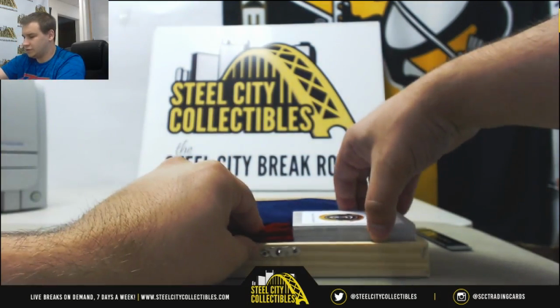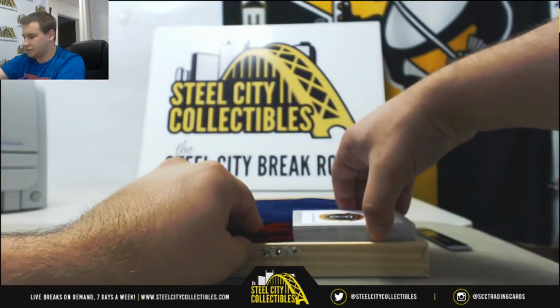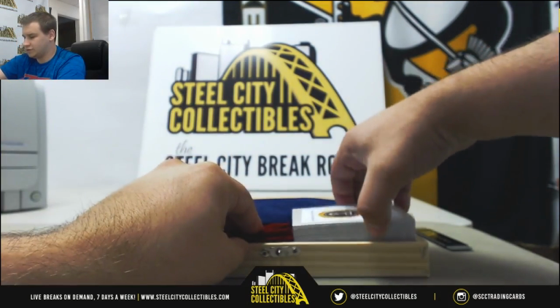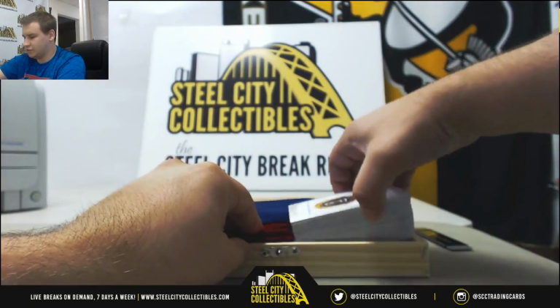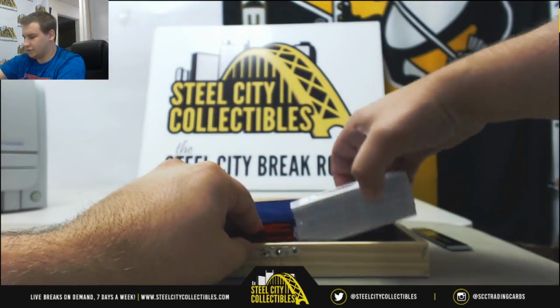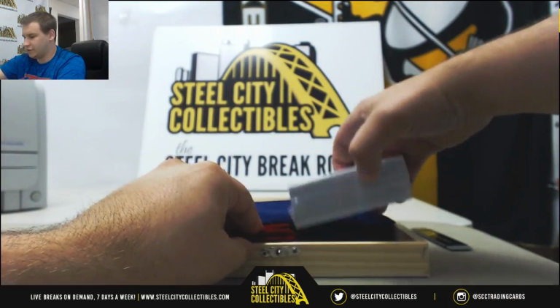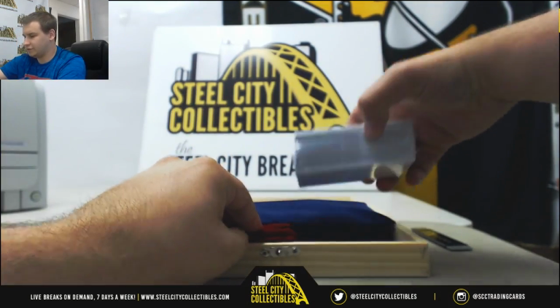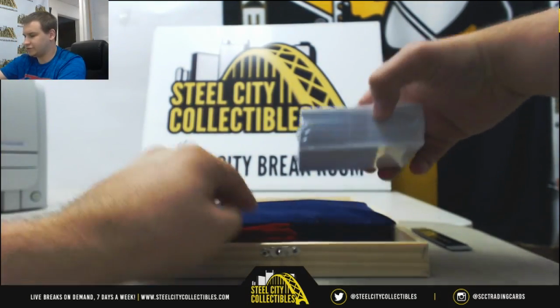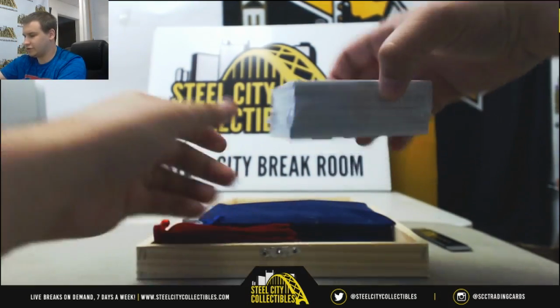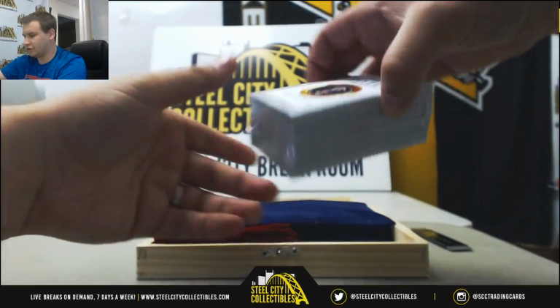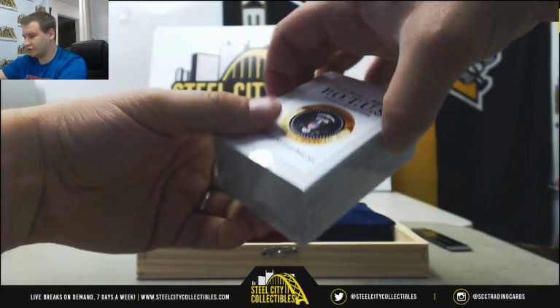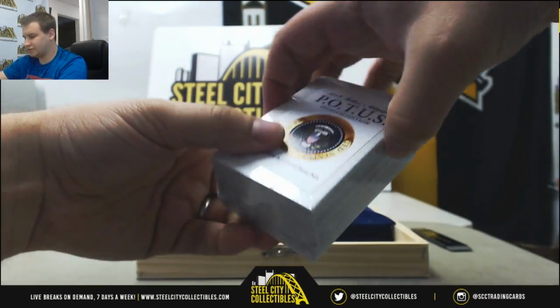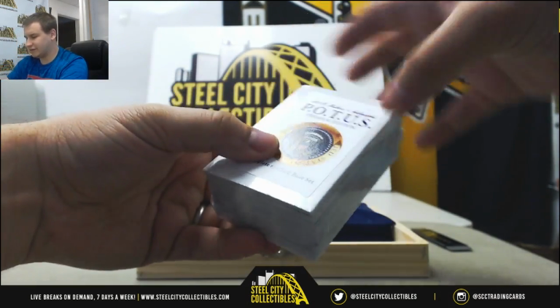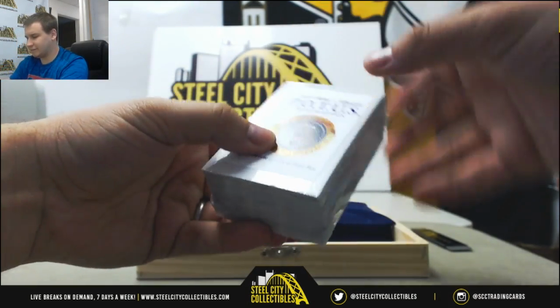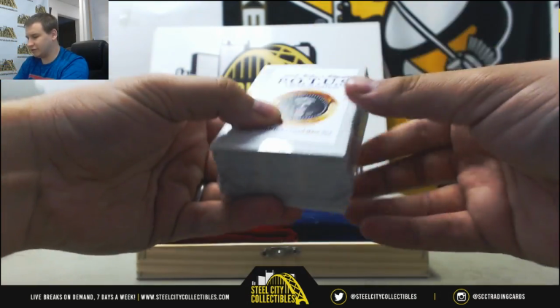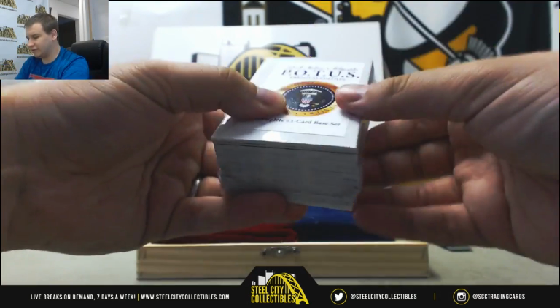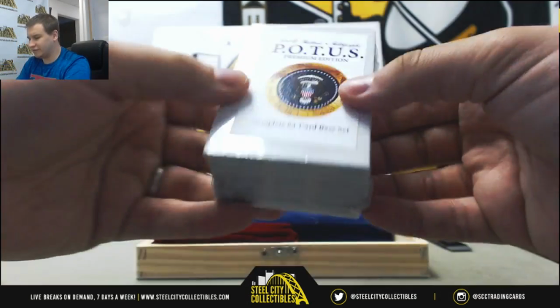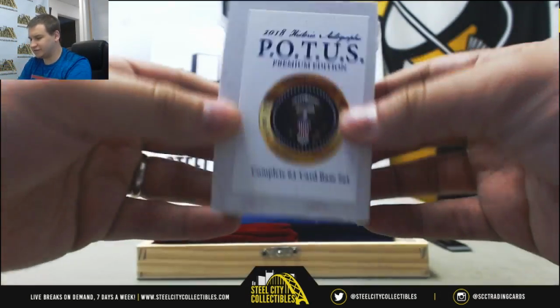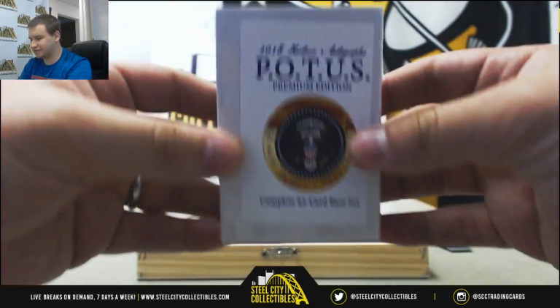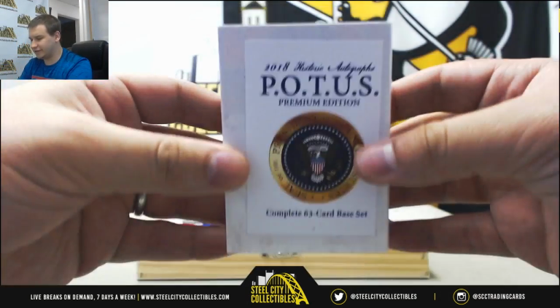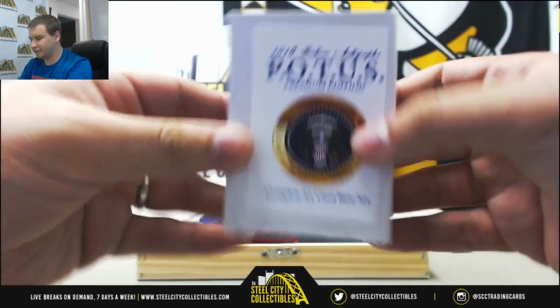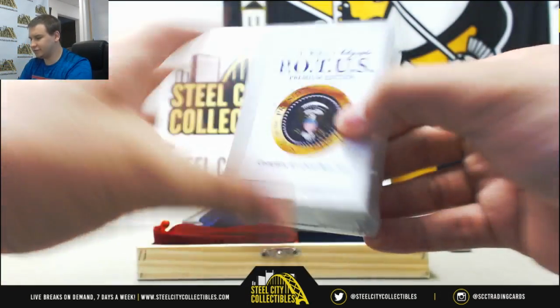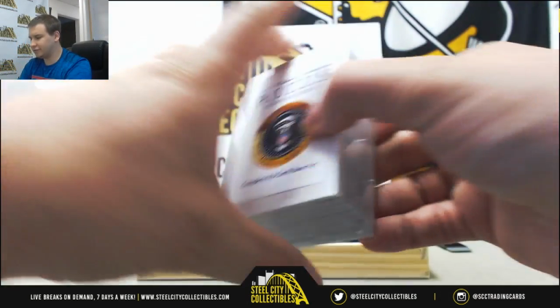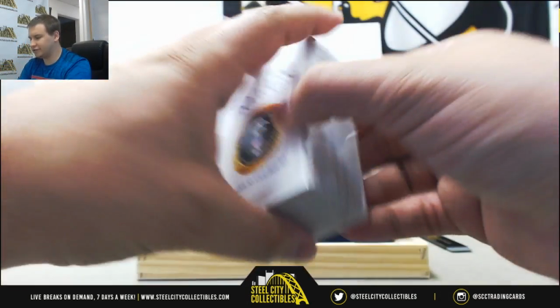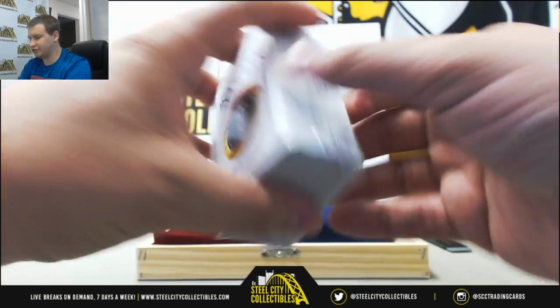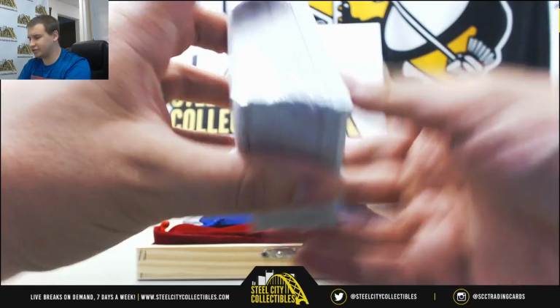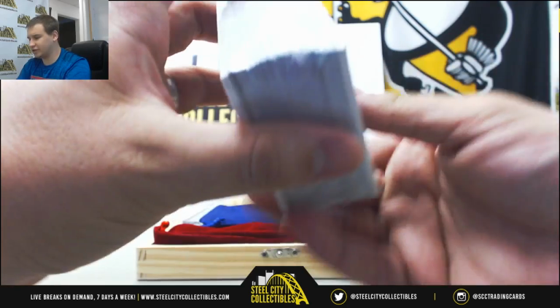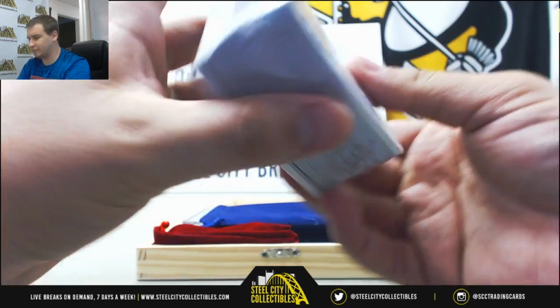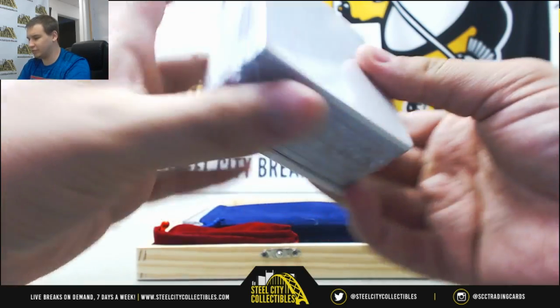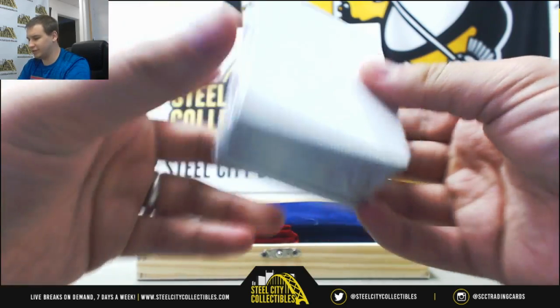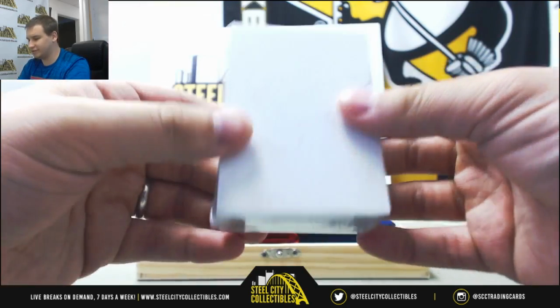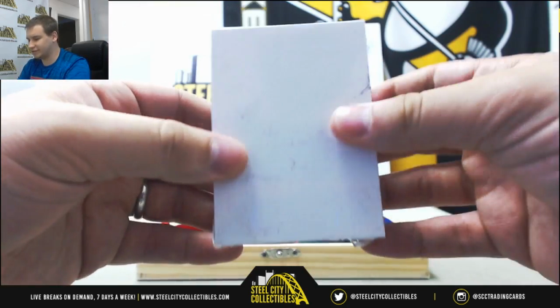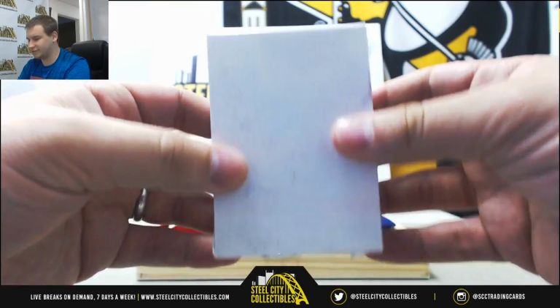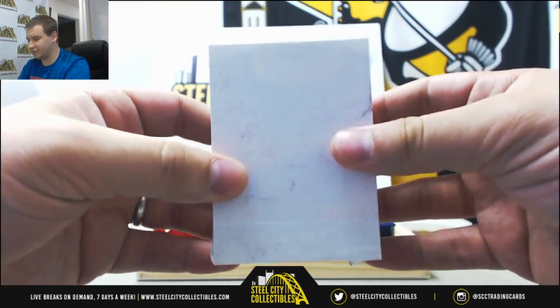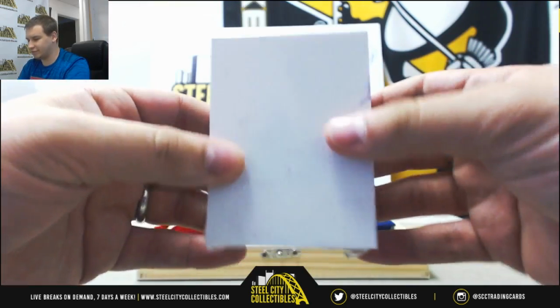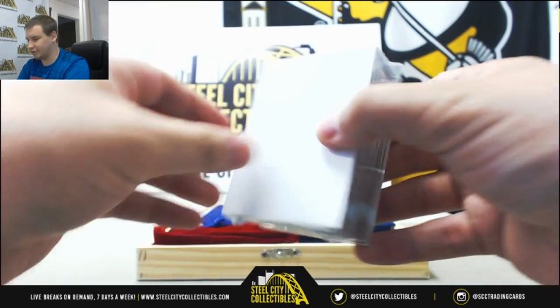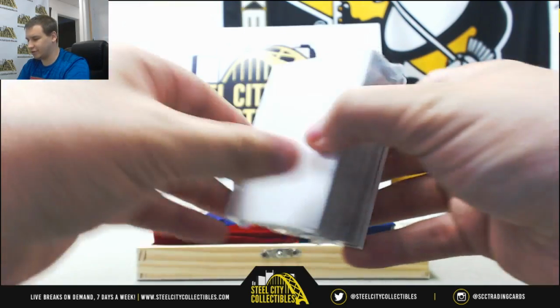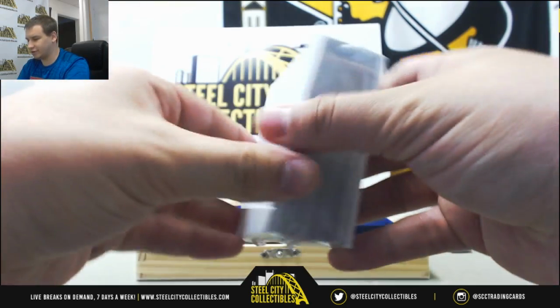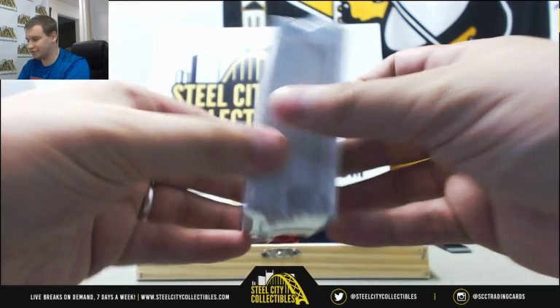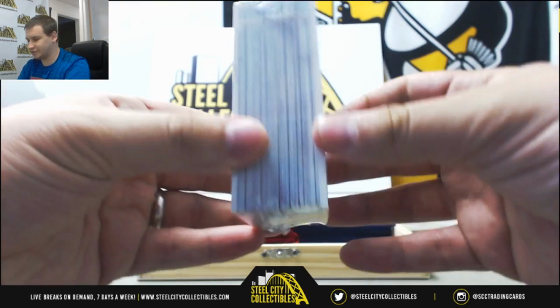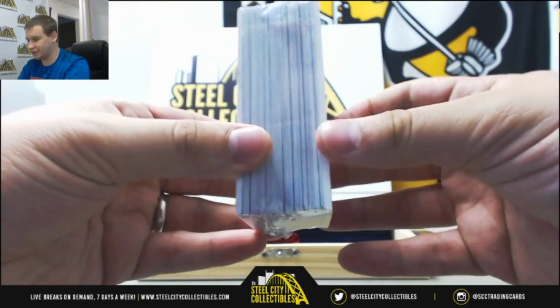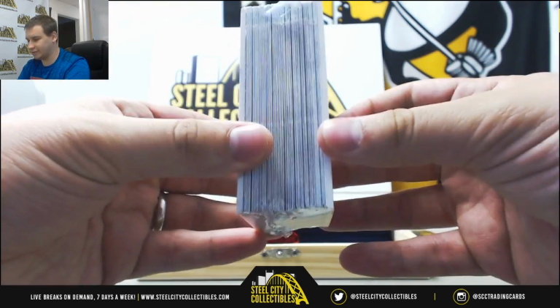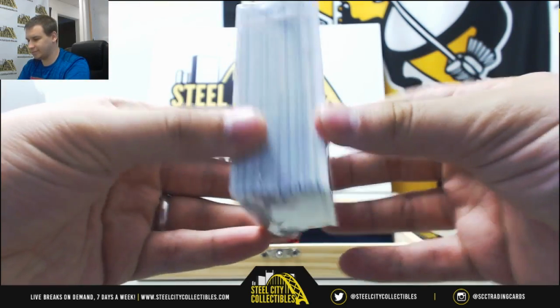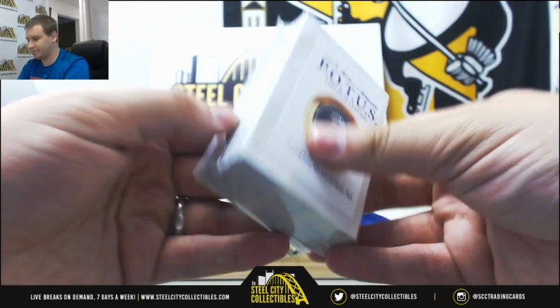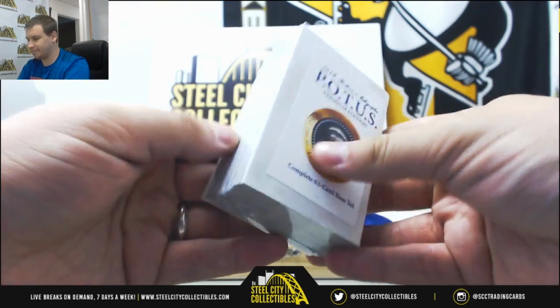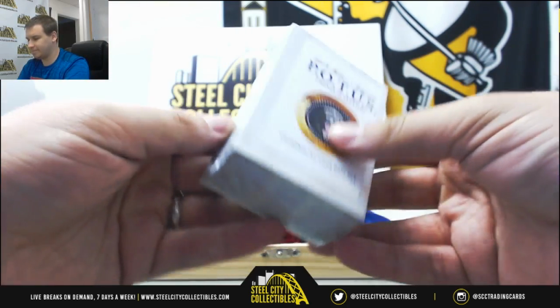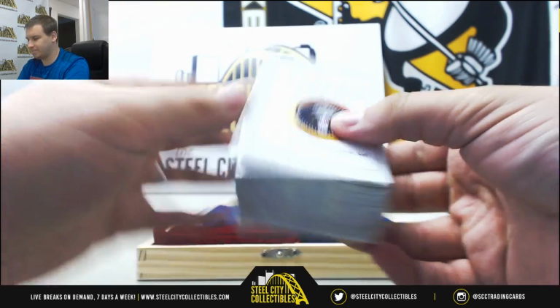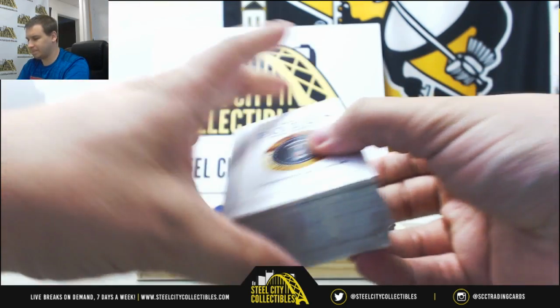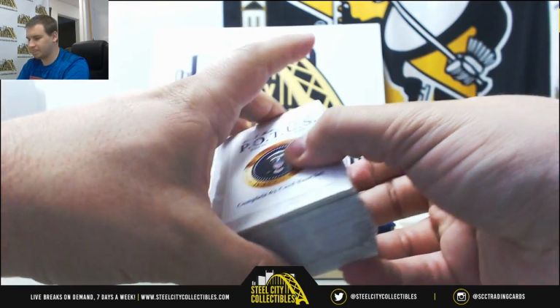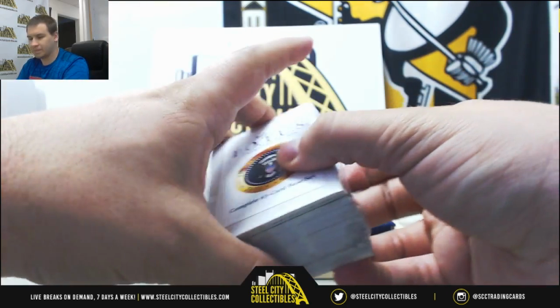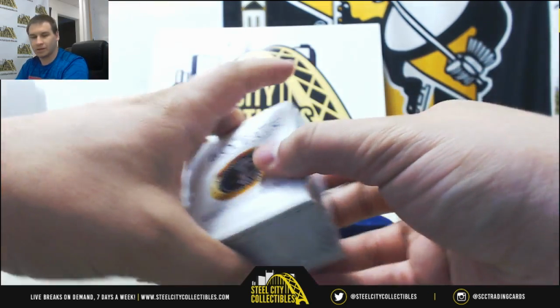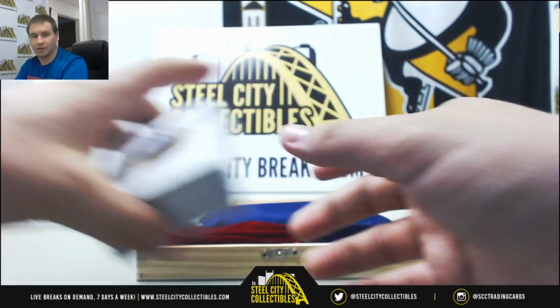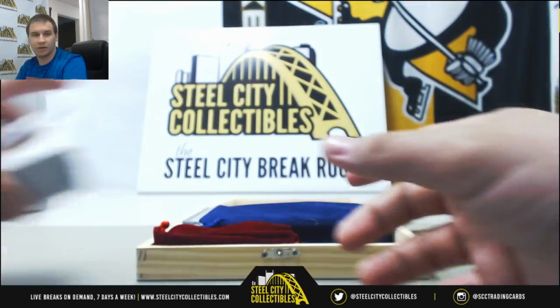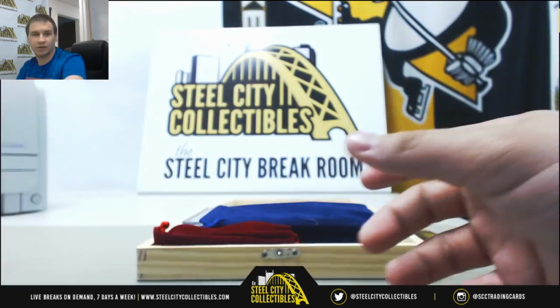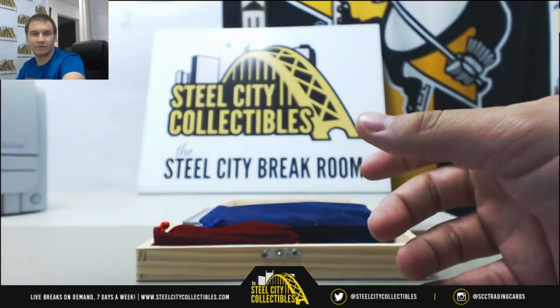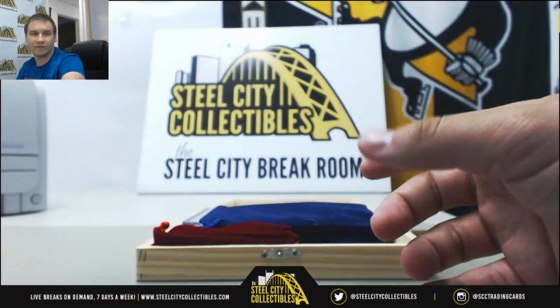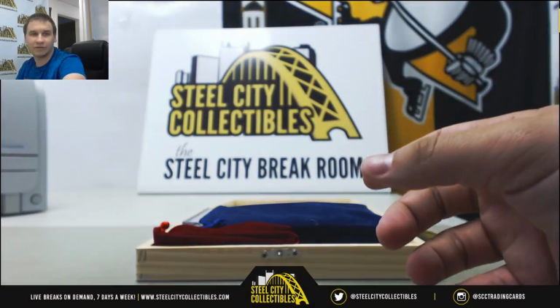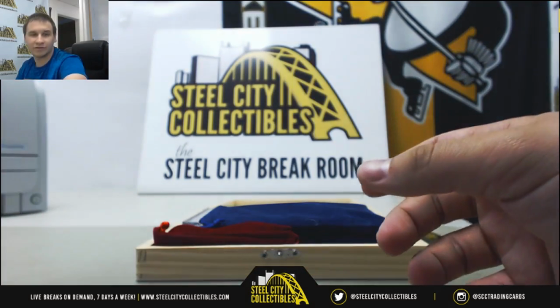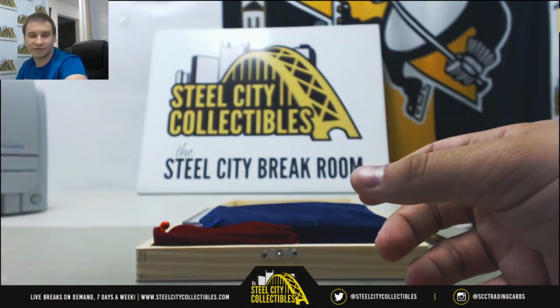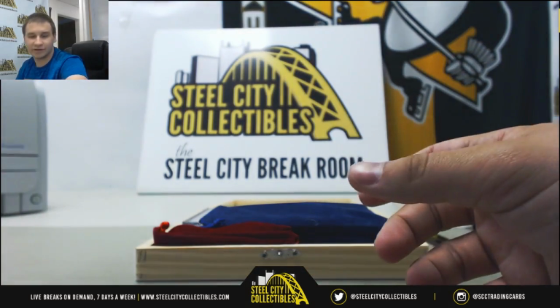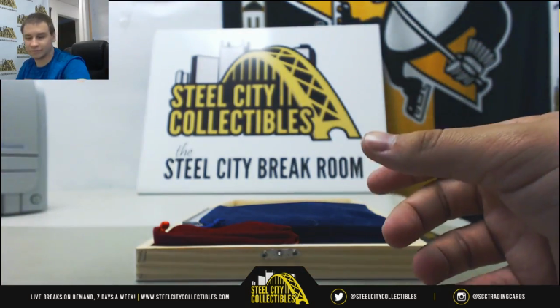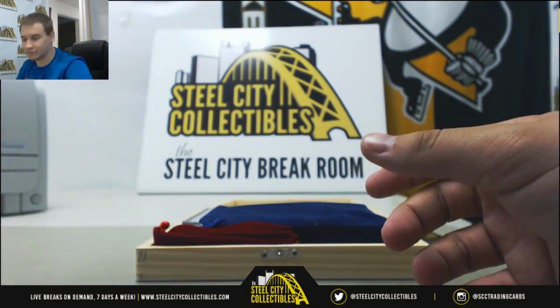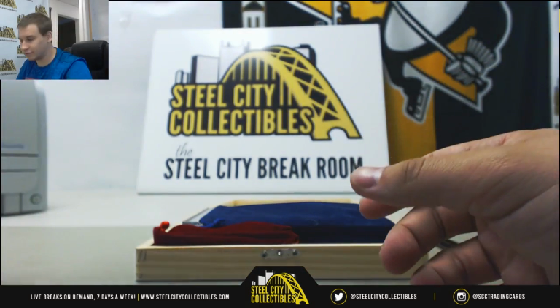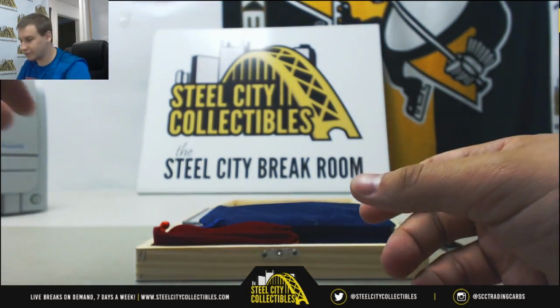So here's the card set. I'm going to leave this sealed — it's just a complete 63-card set. I'll leave that one sealed for you.